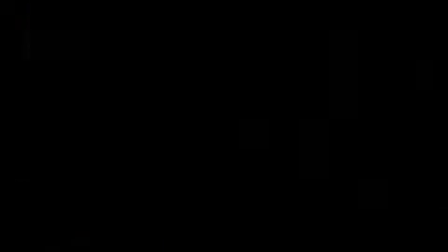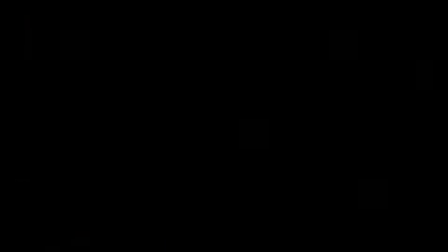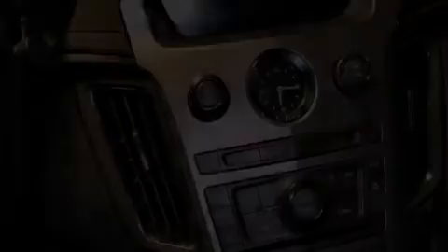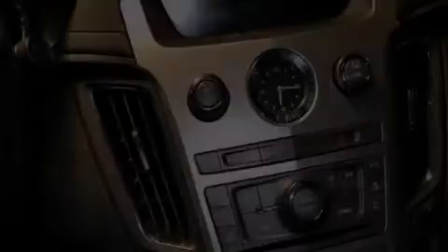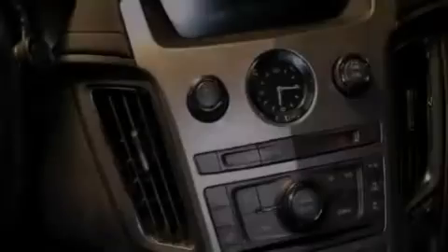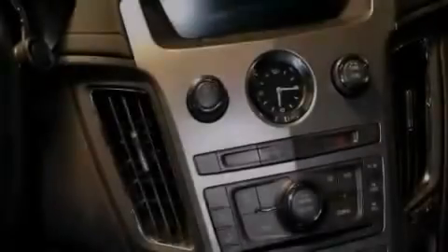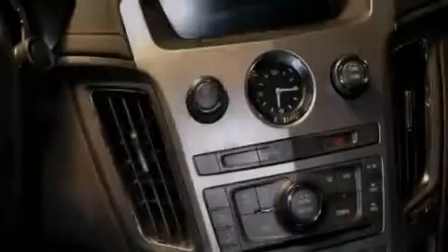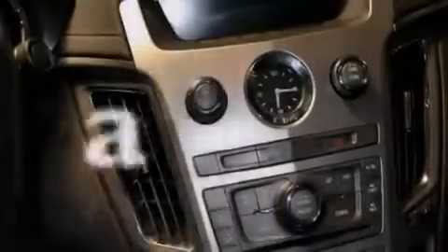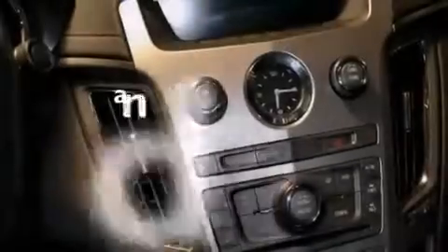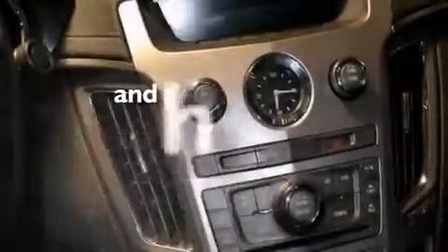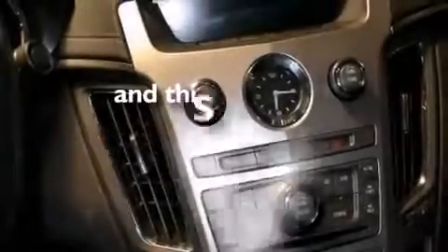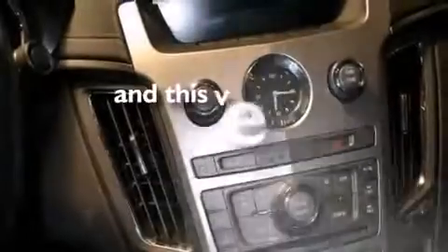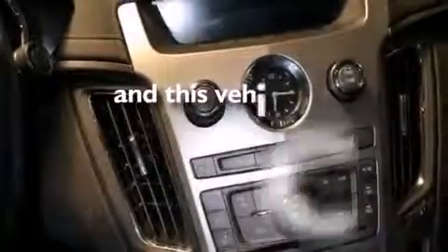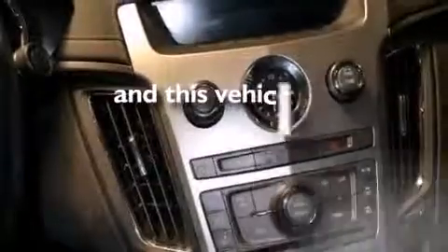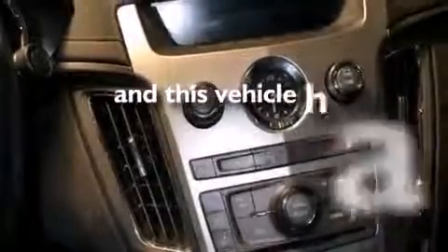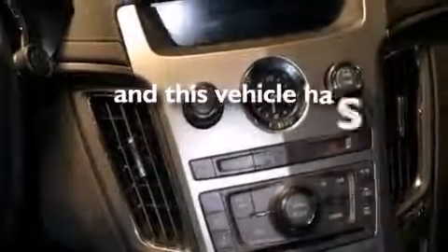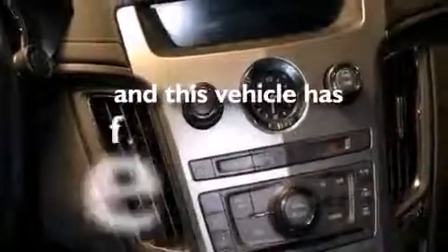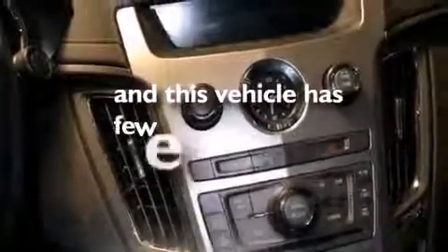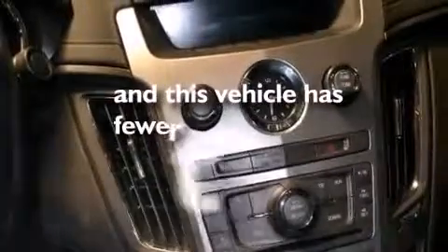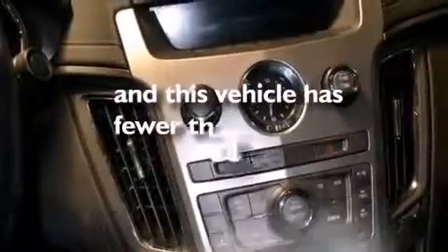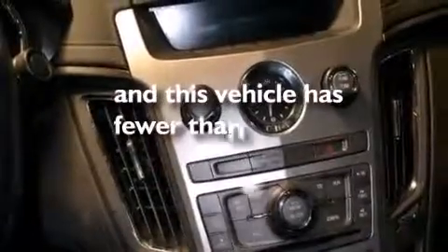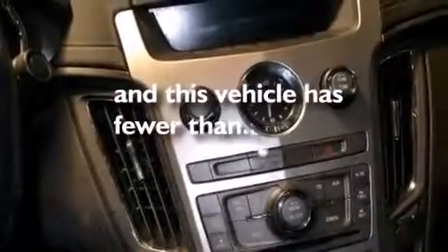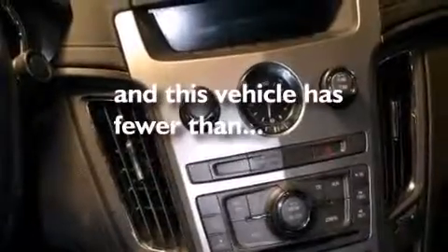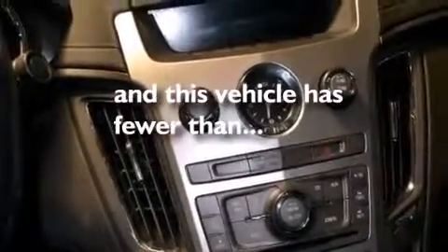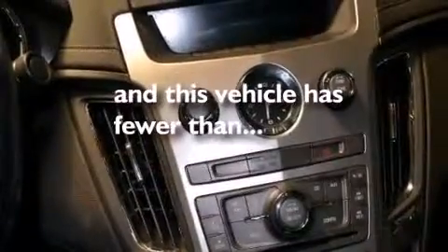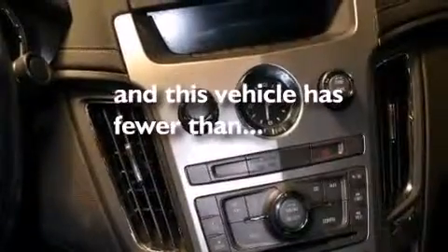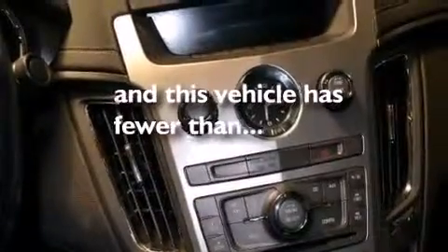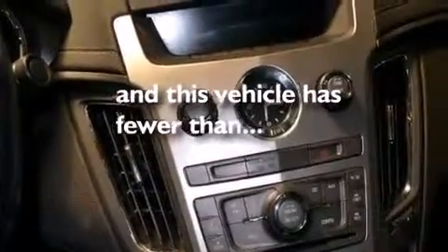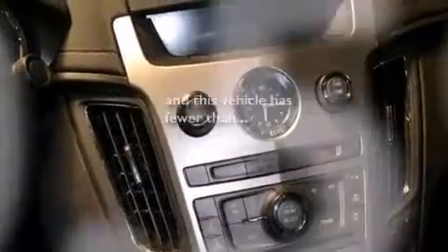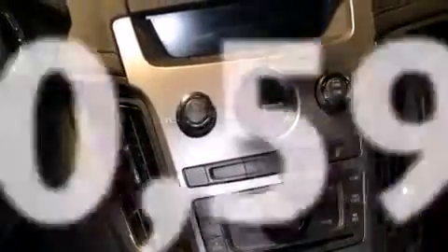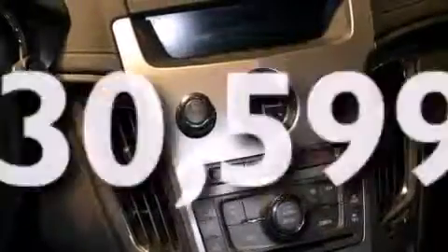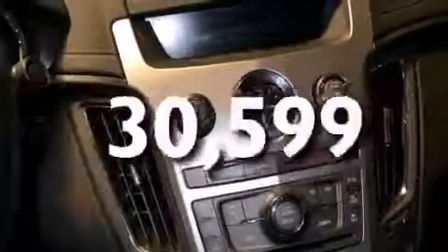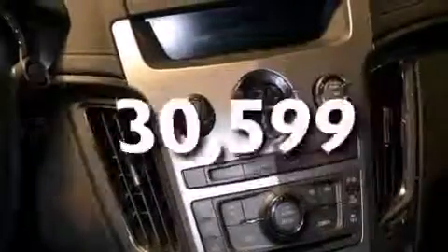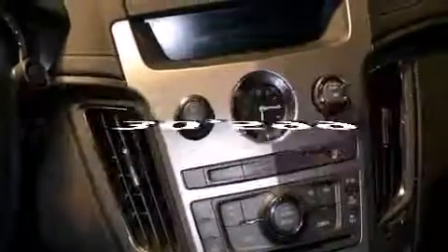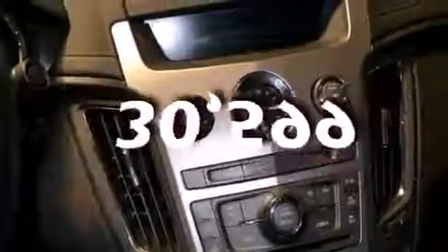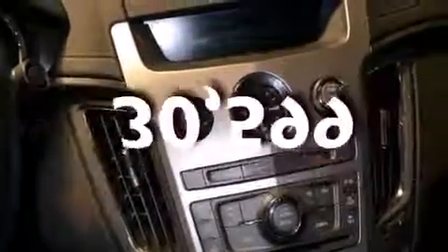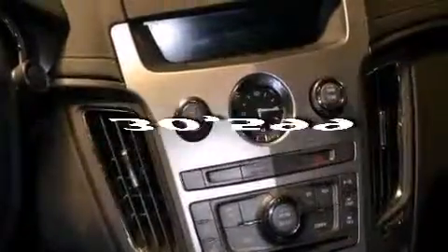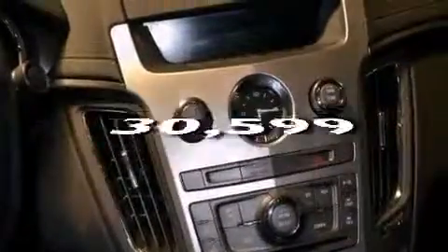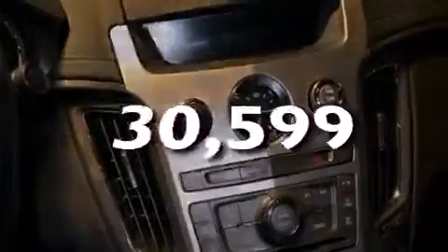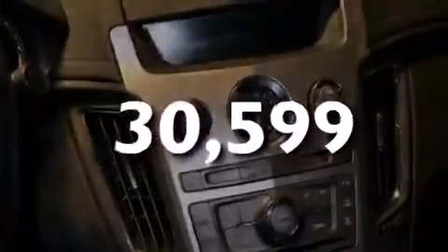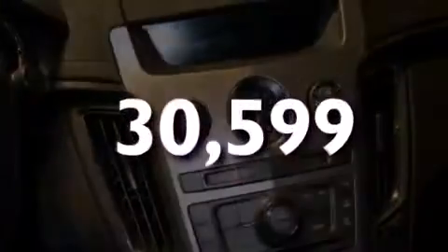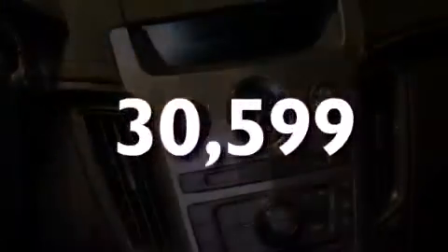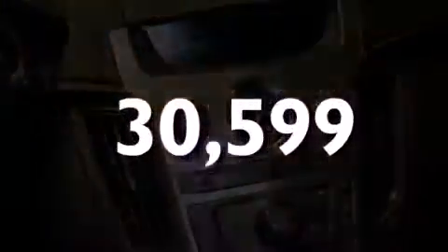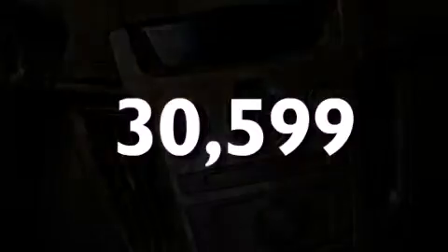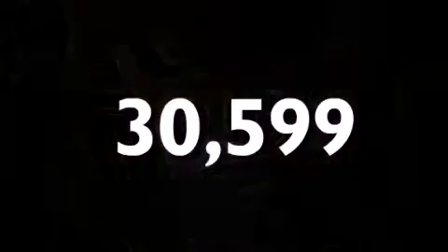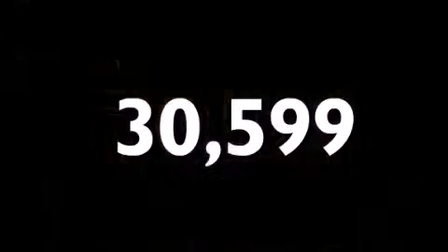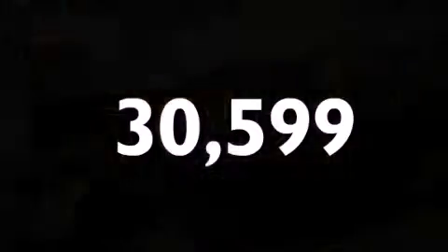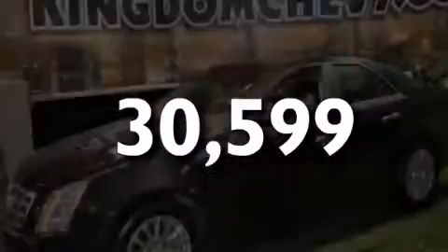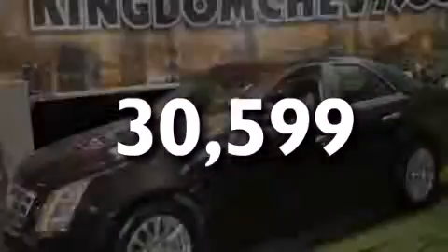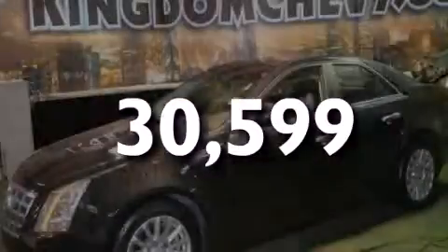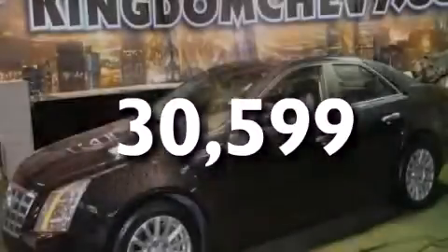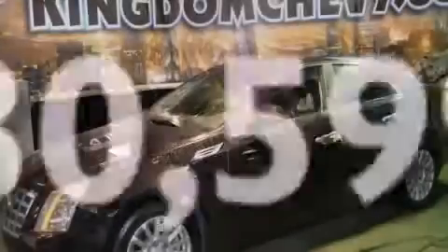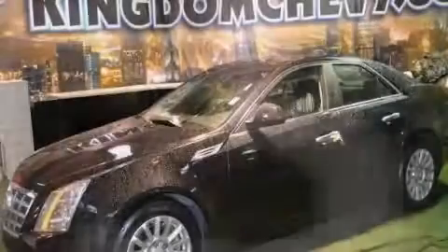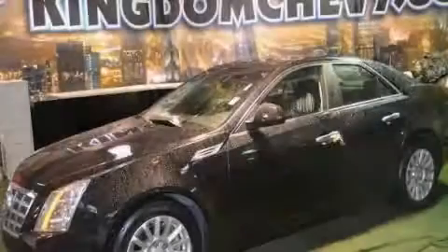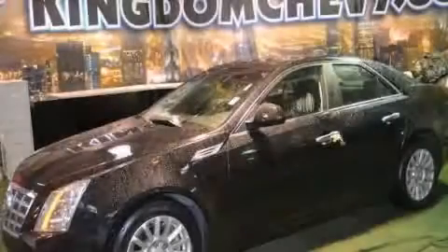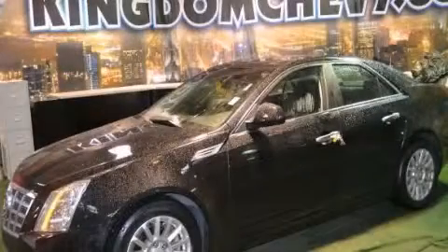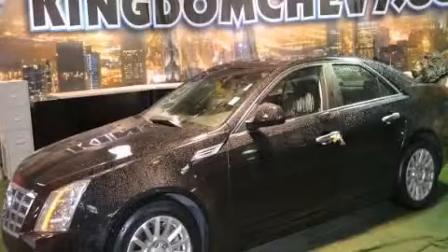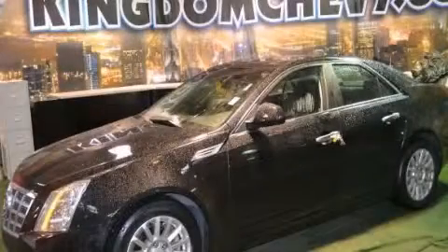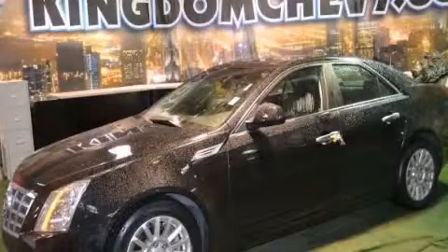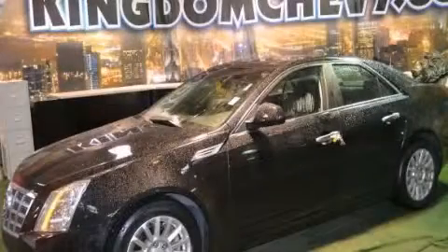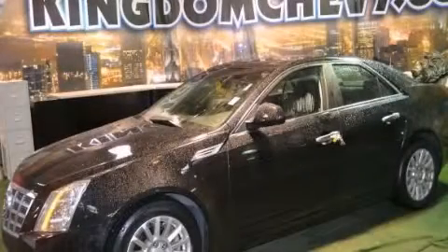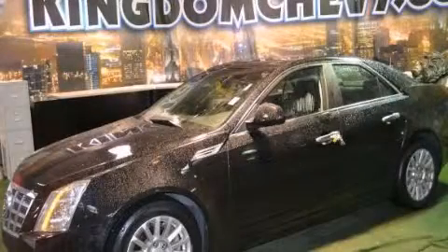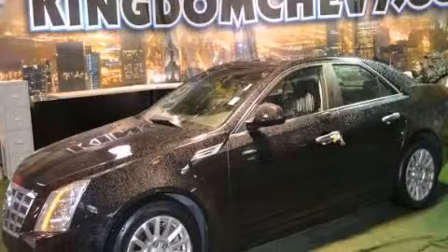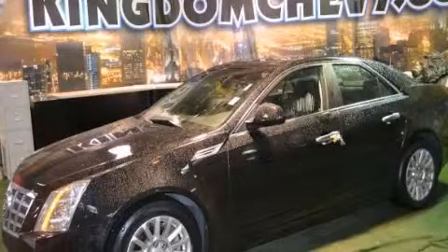This vehicle has fewer than 31,000 miles on the odometer. Contact us today to arrange your test drive.